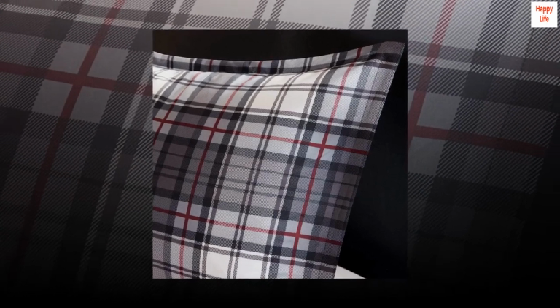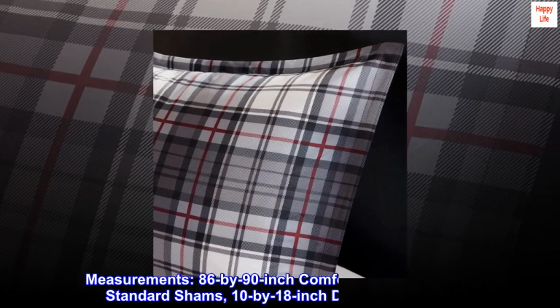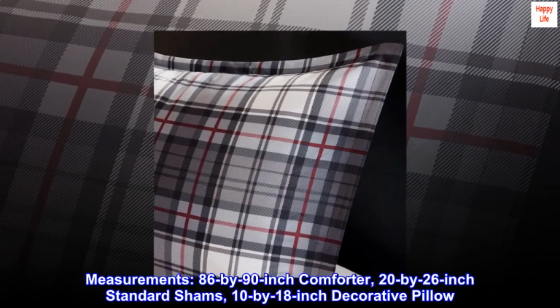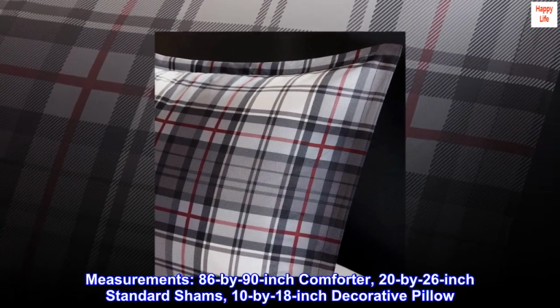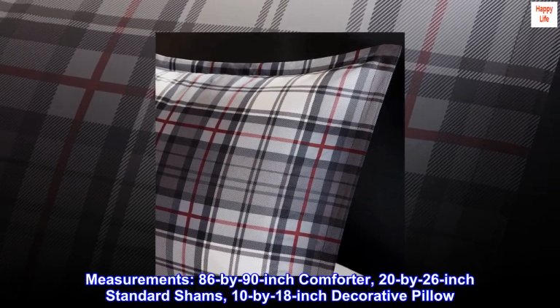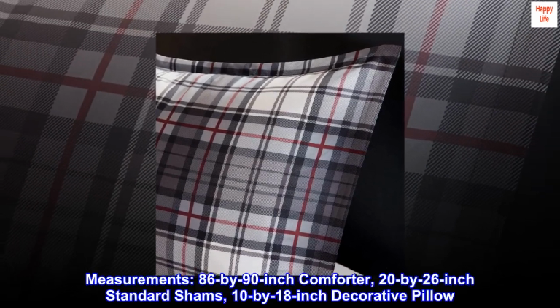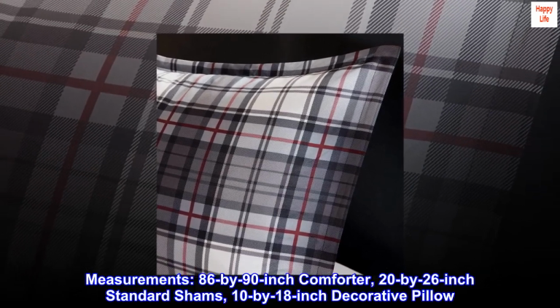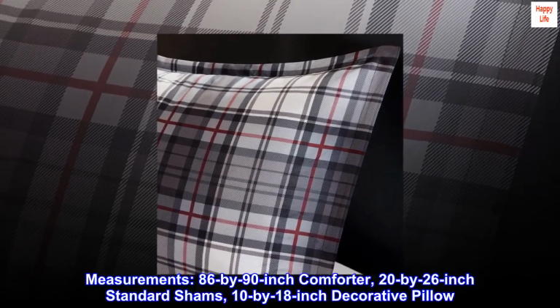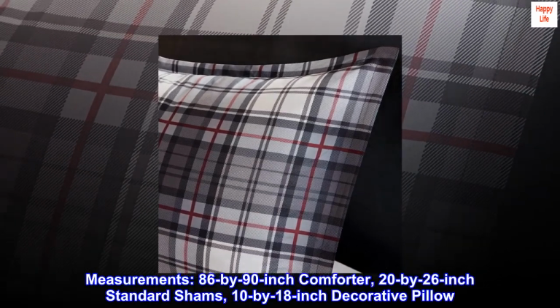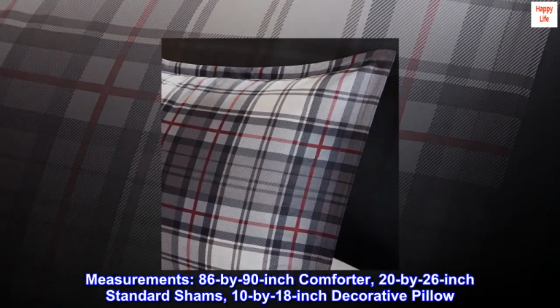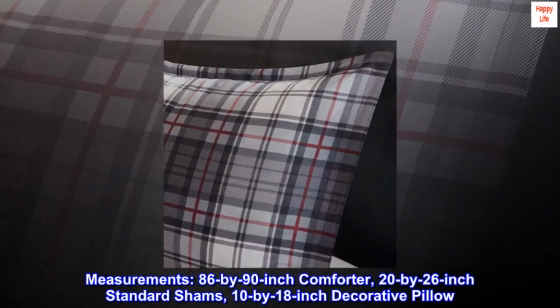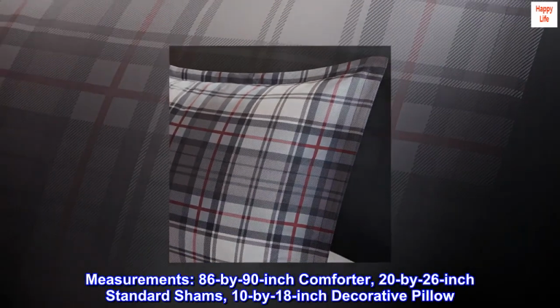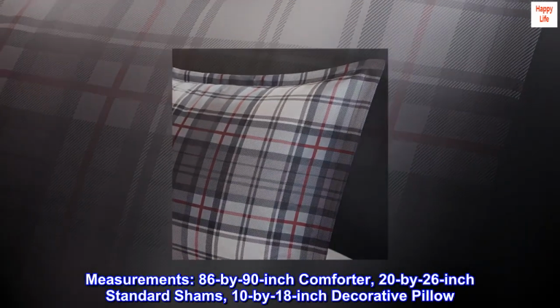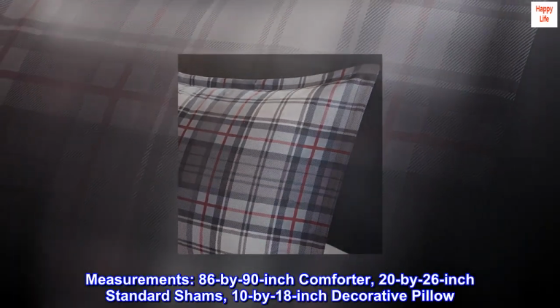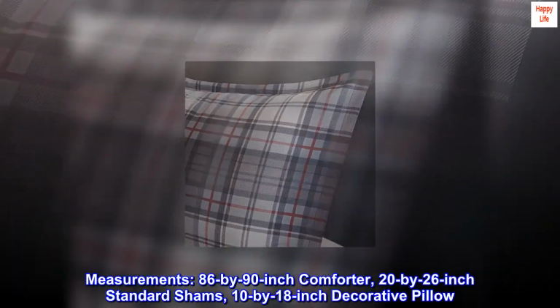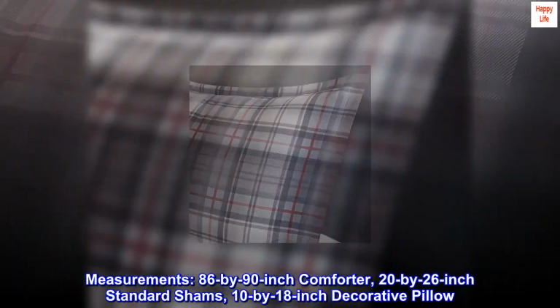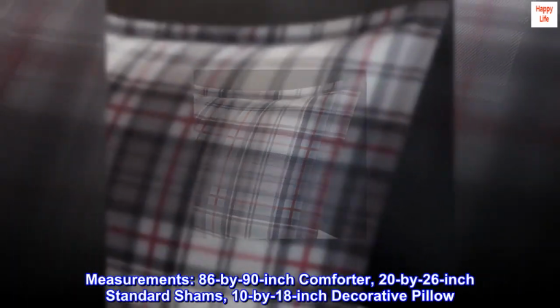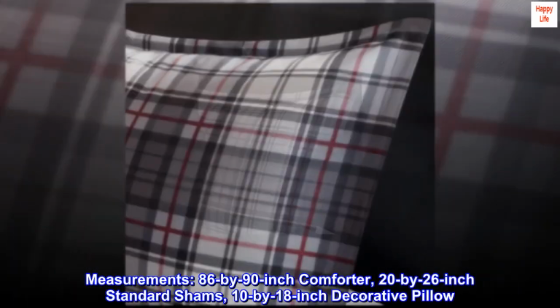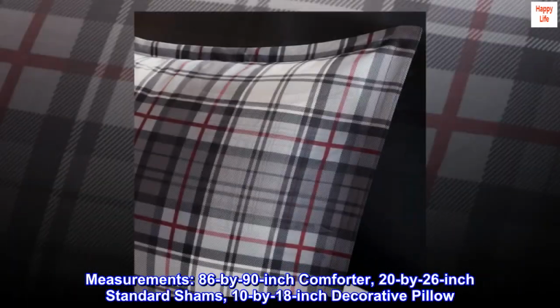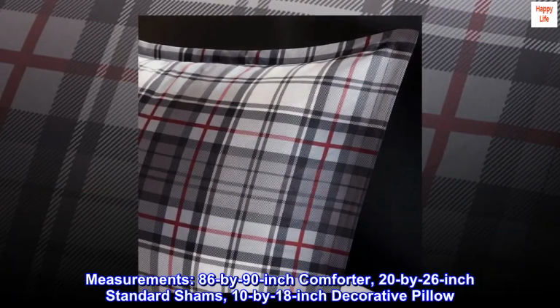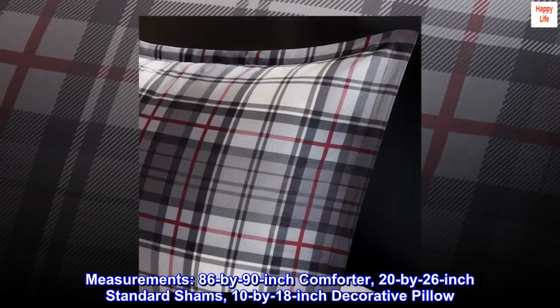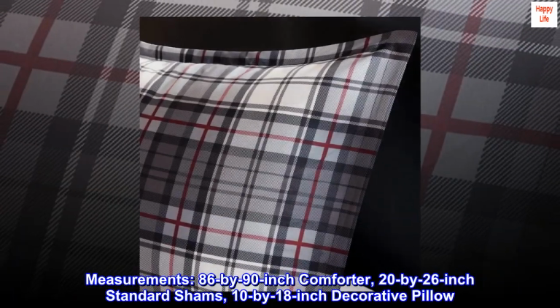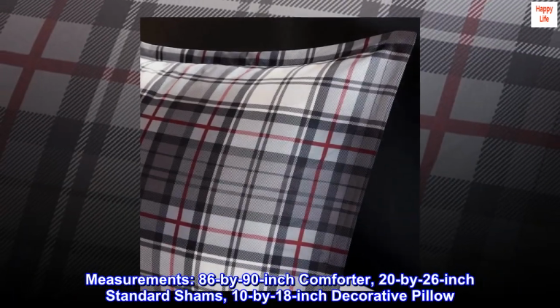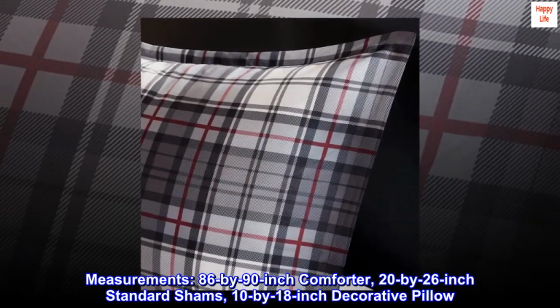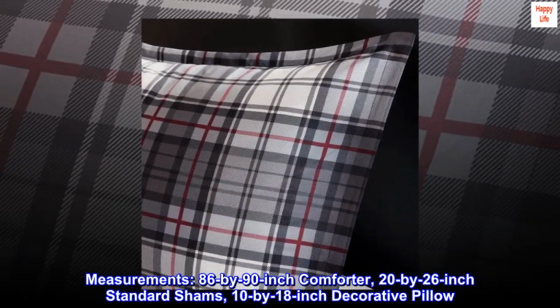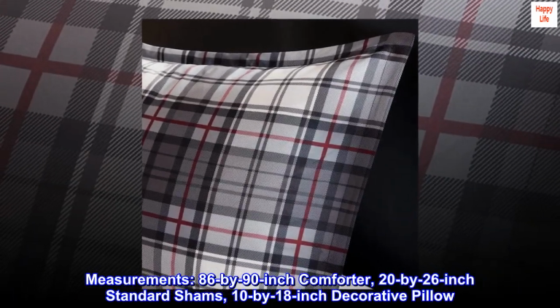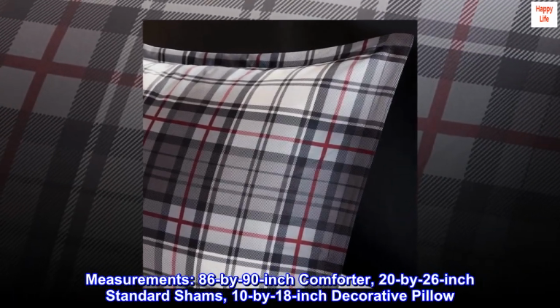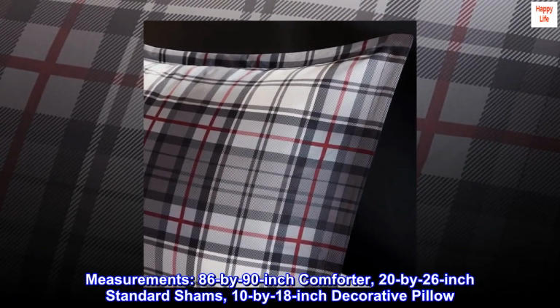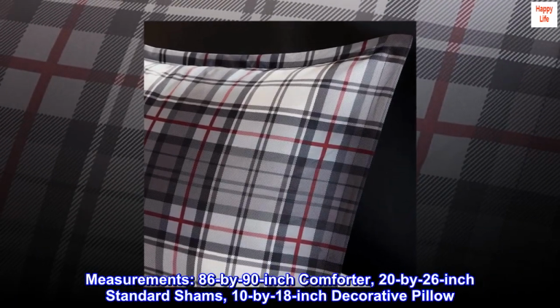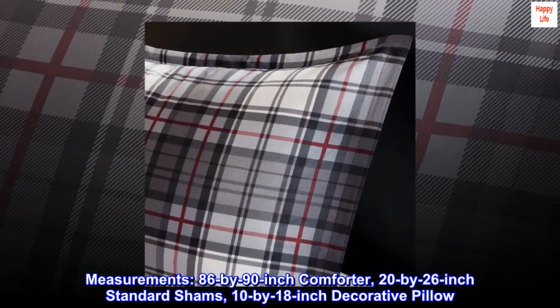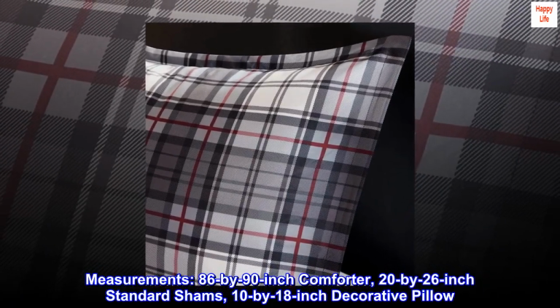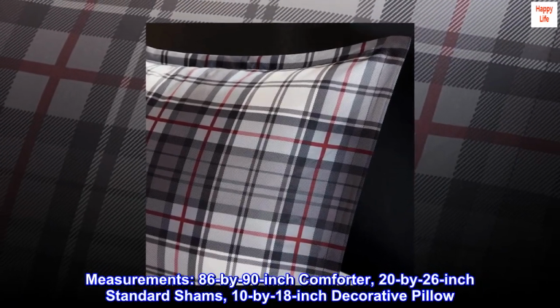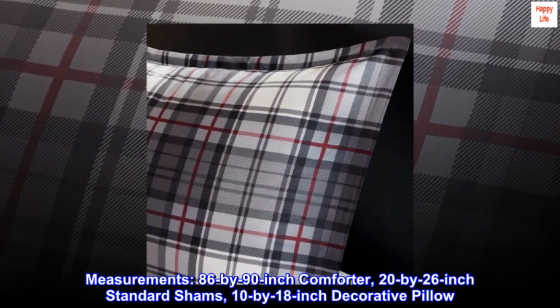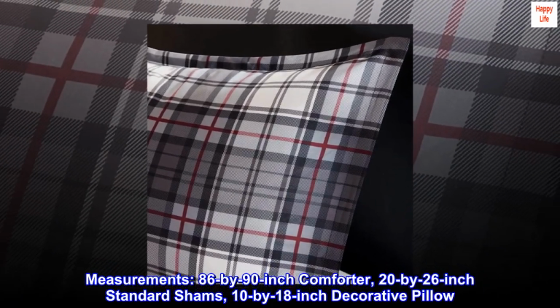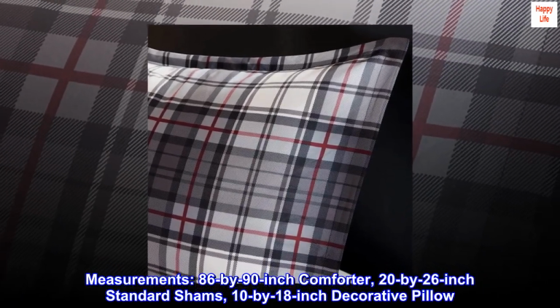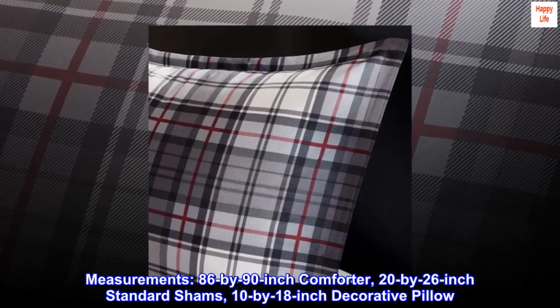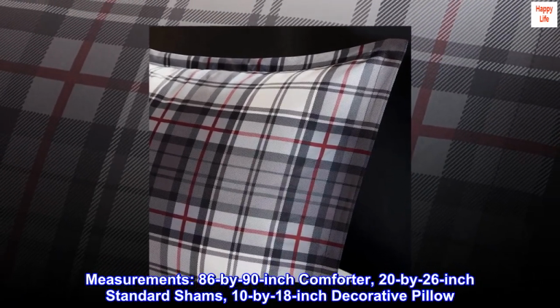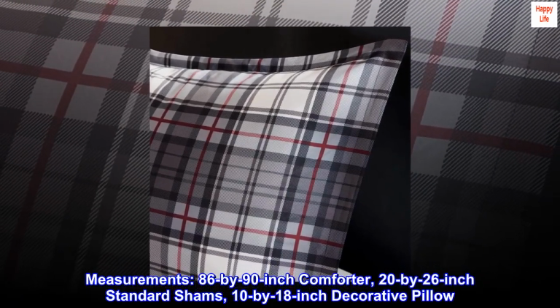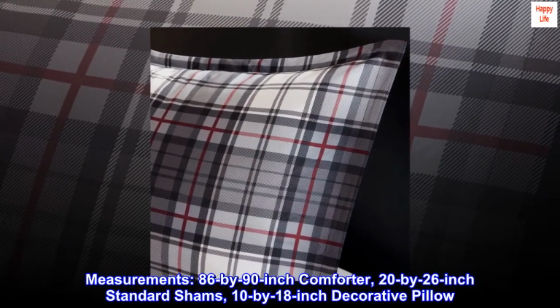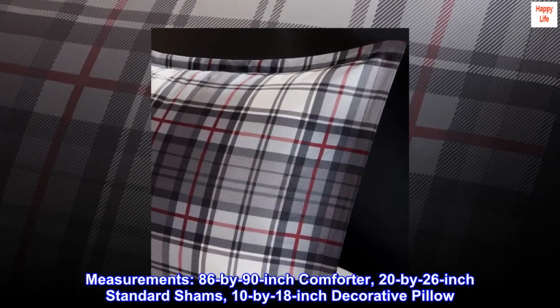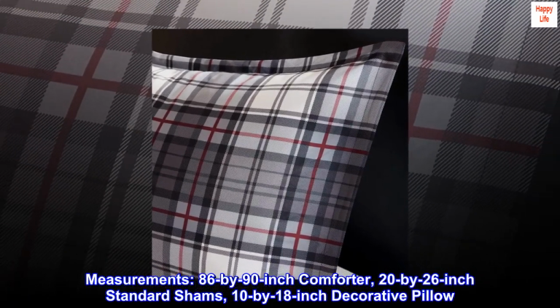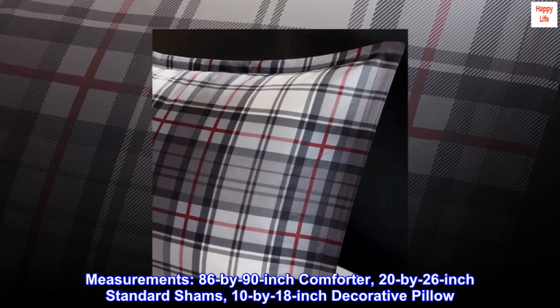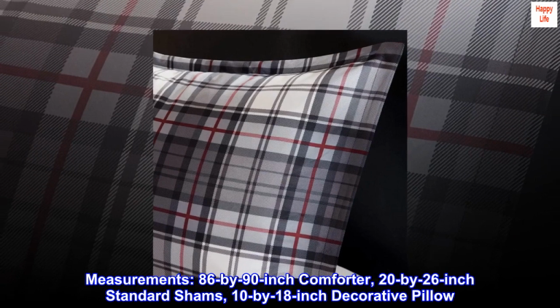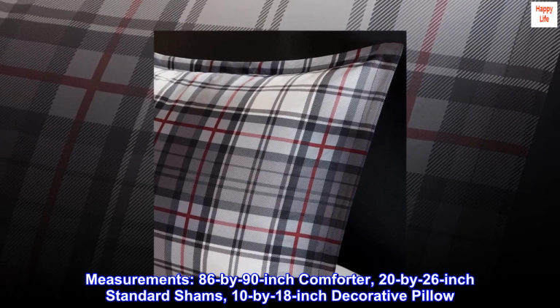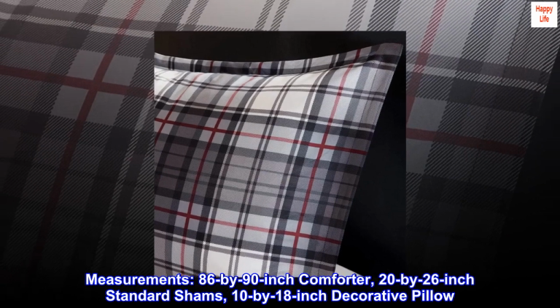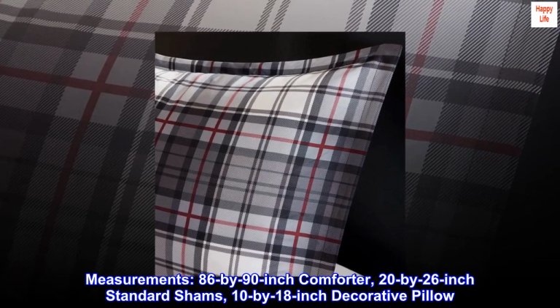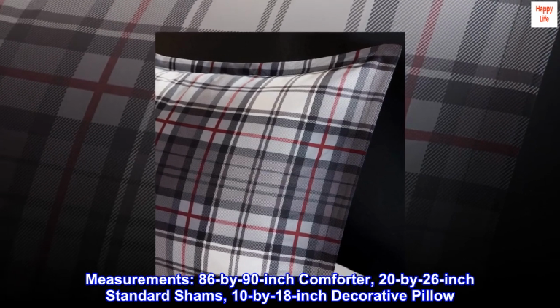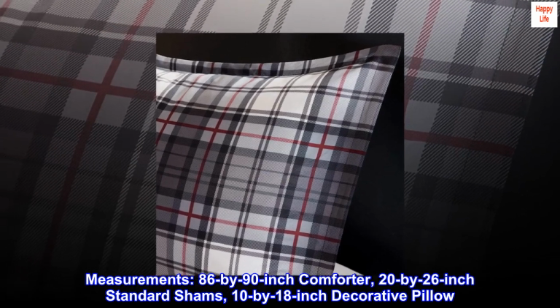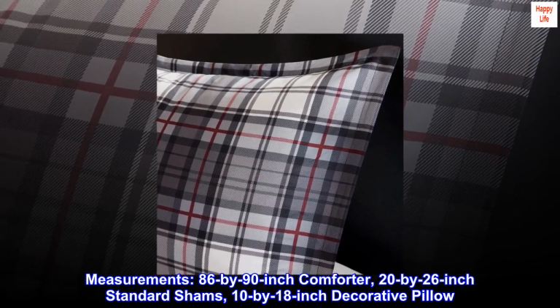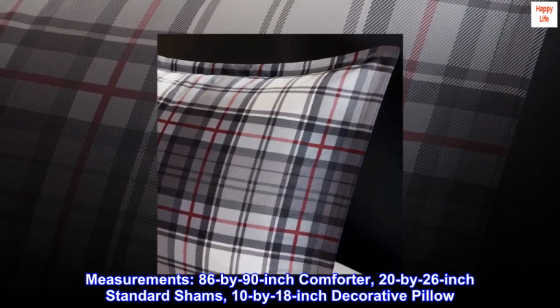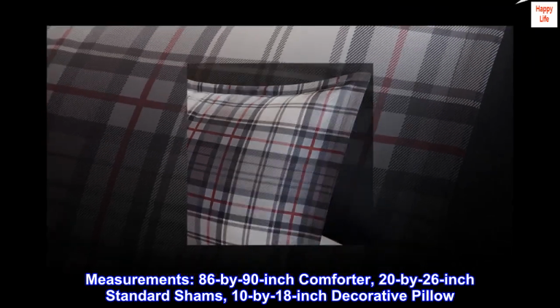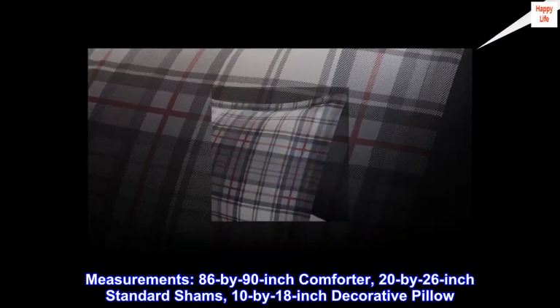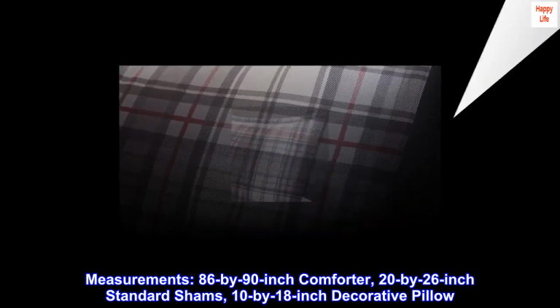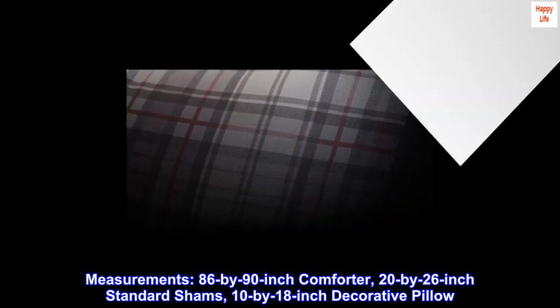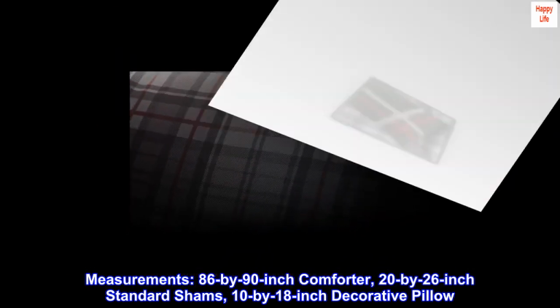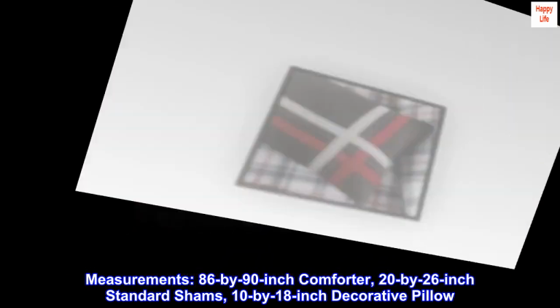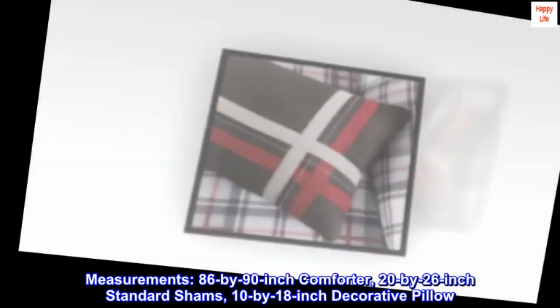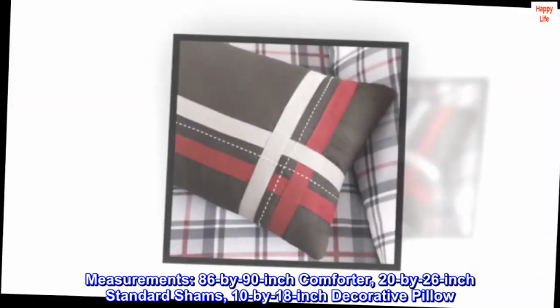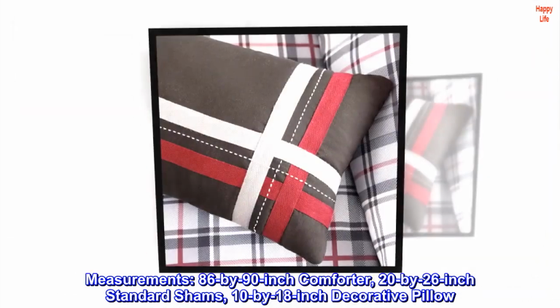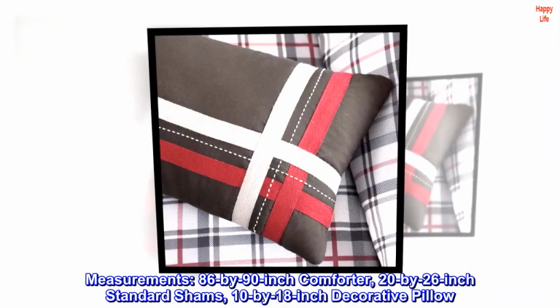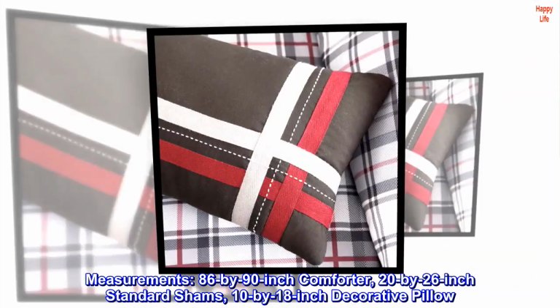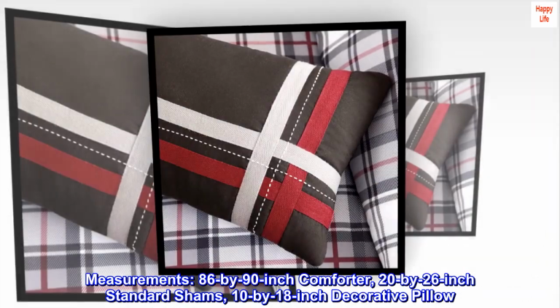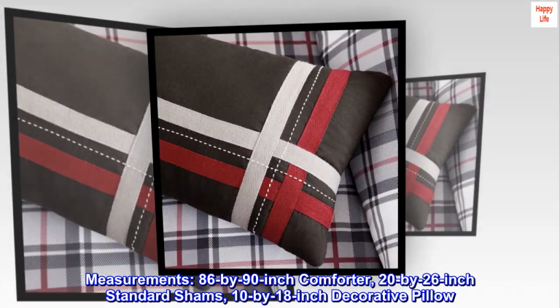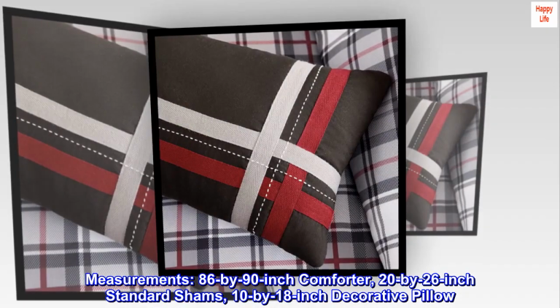Measurements: 86 x 90-inch Comforter, 20 x 26-inch Standard Shams, 10 x 18-inch Decorative Pillow.